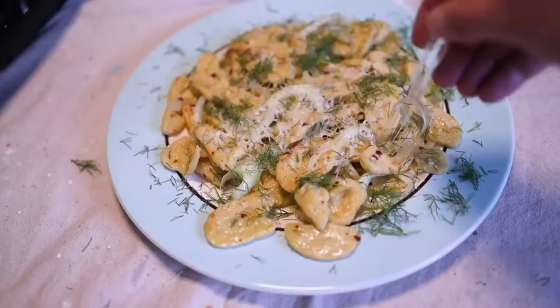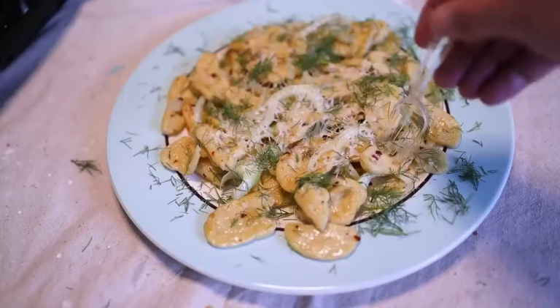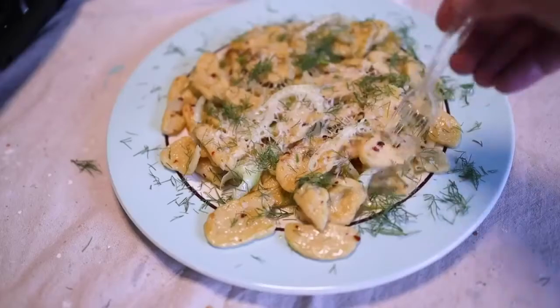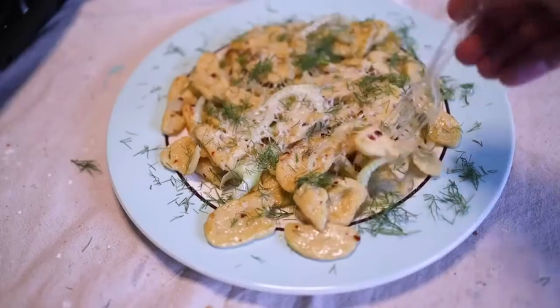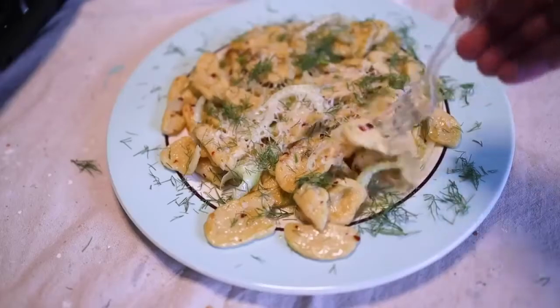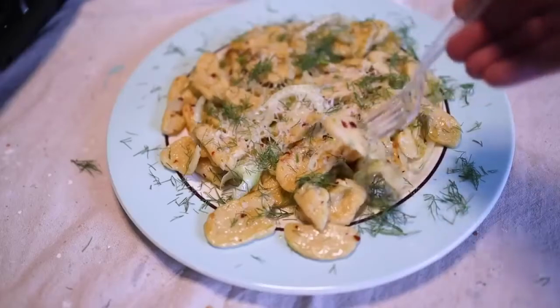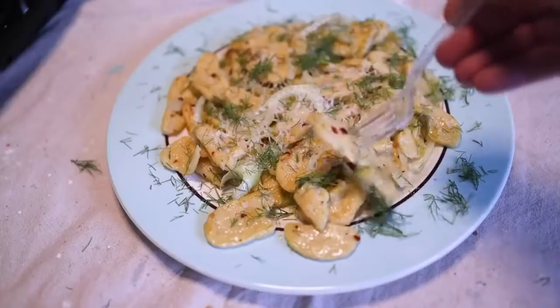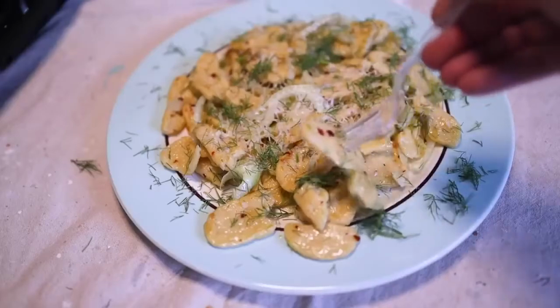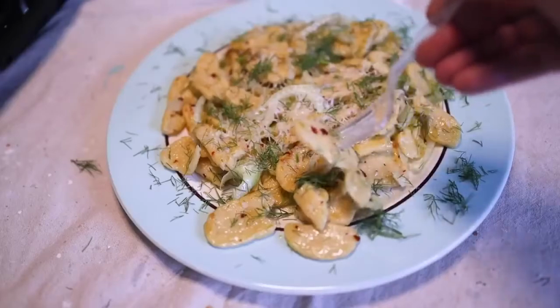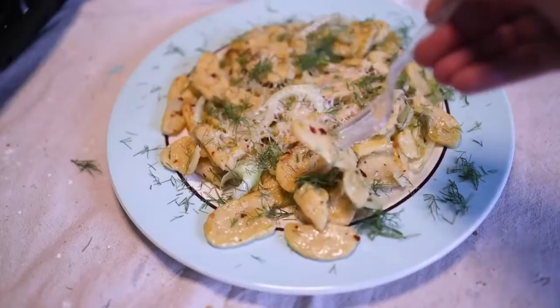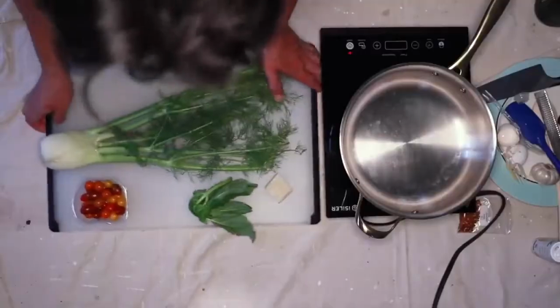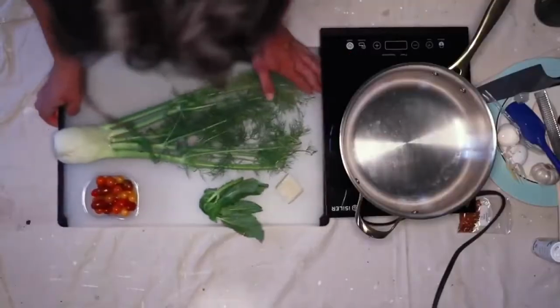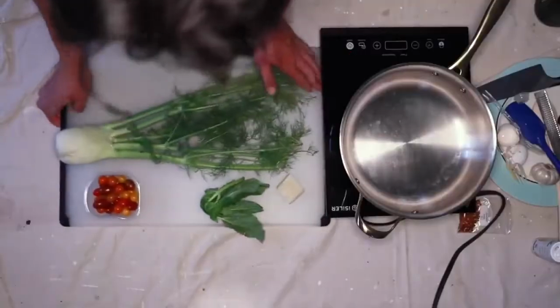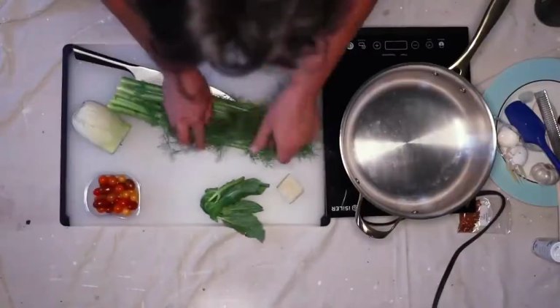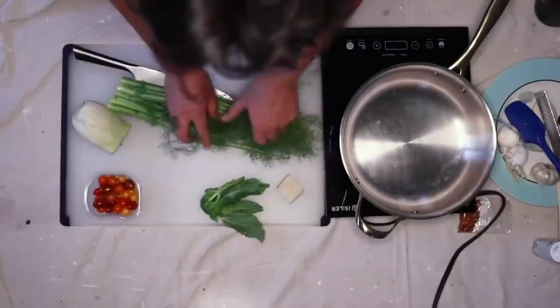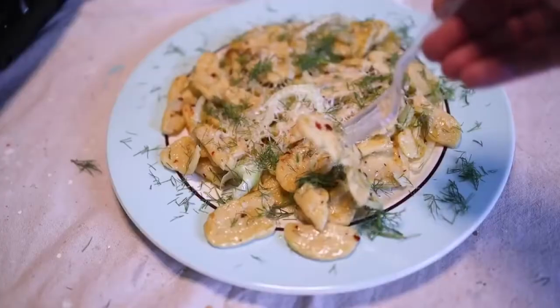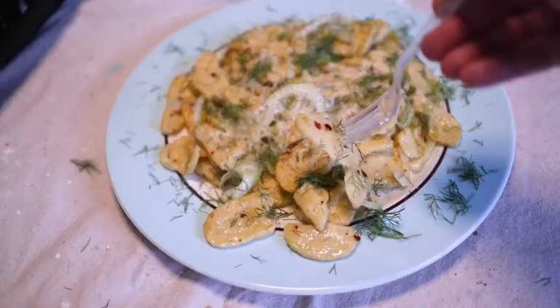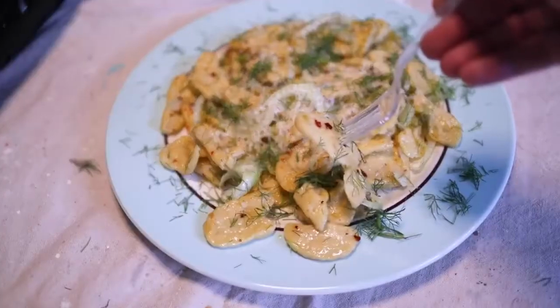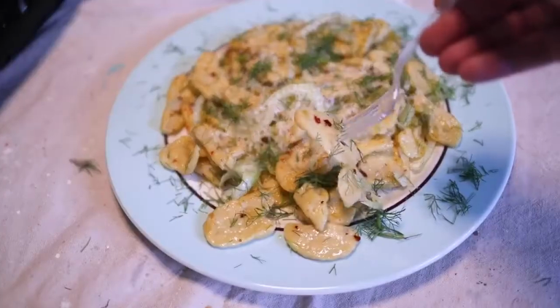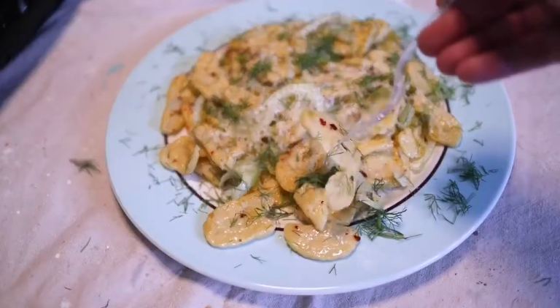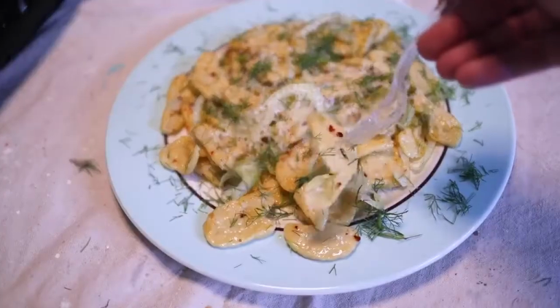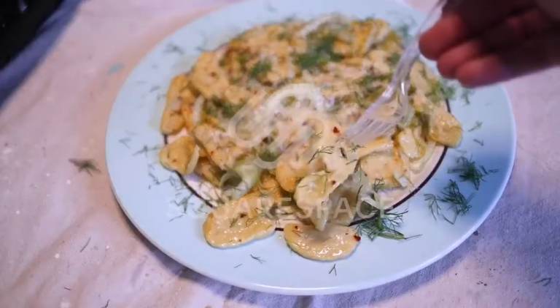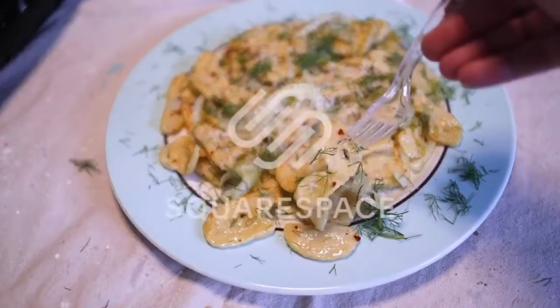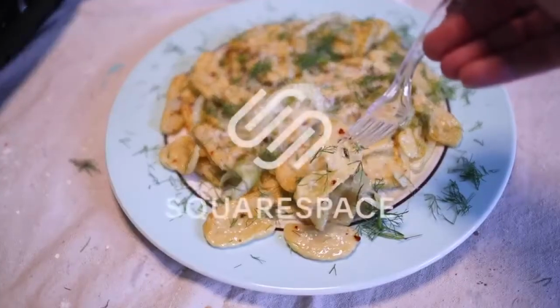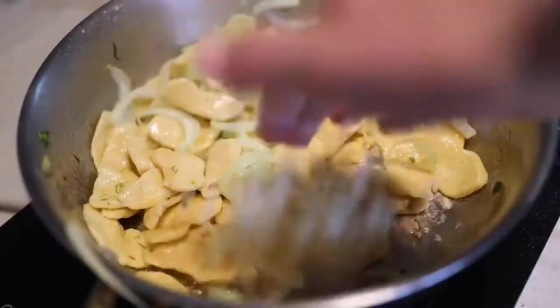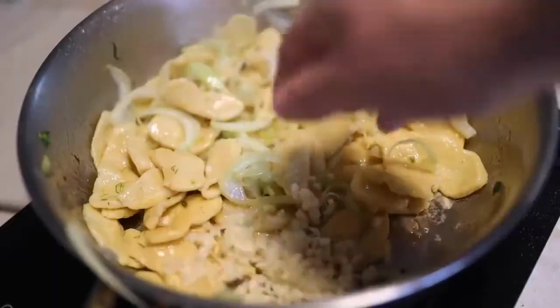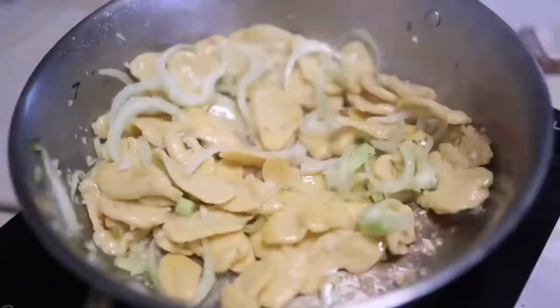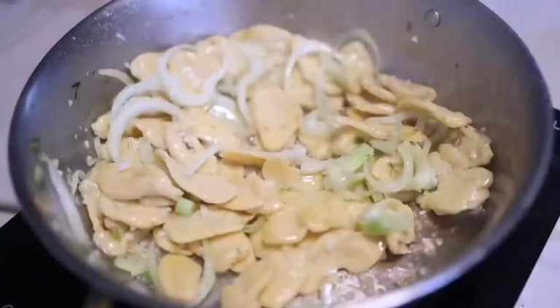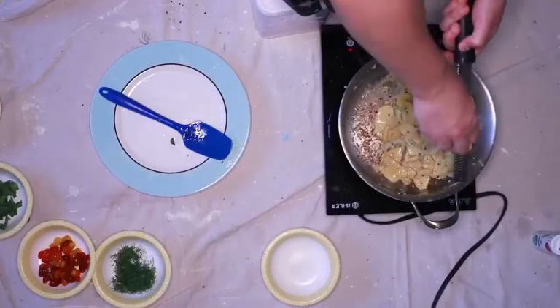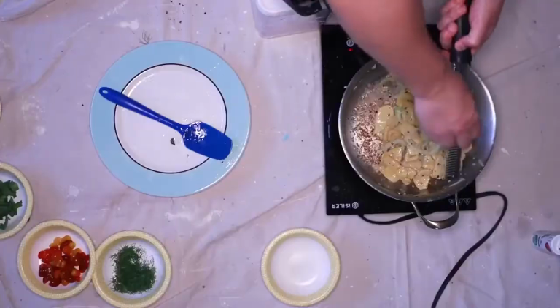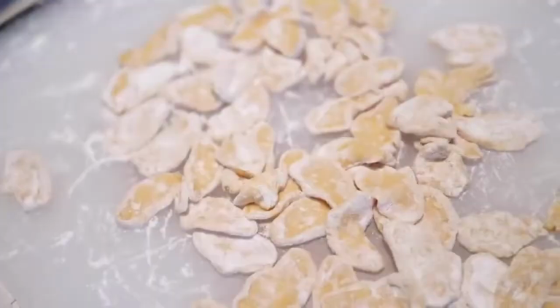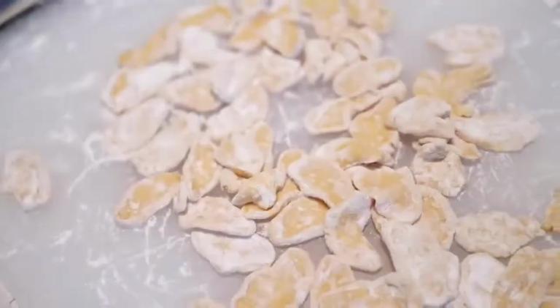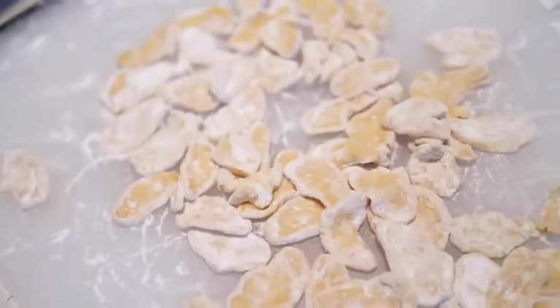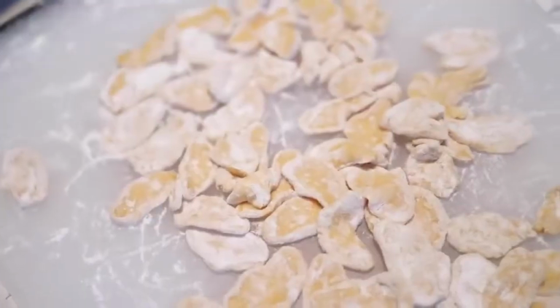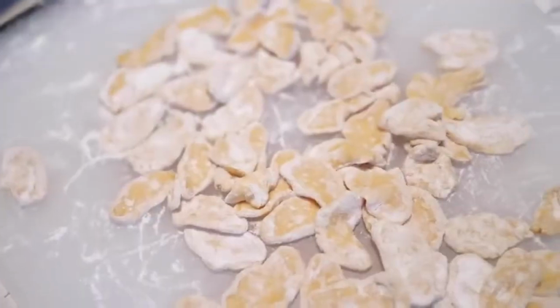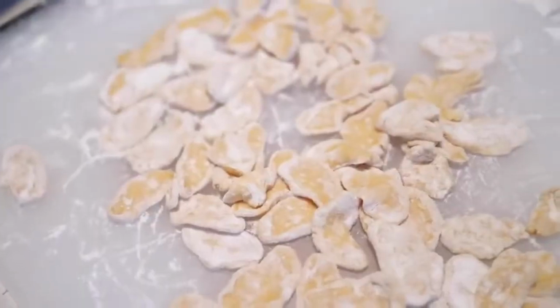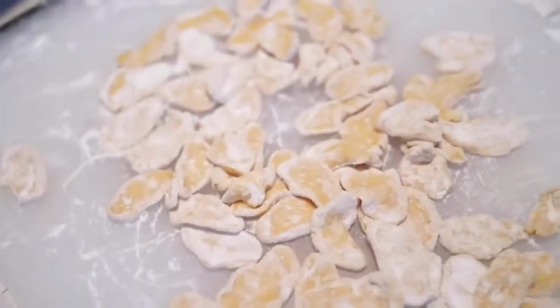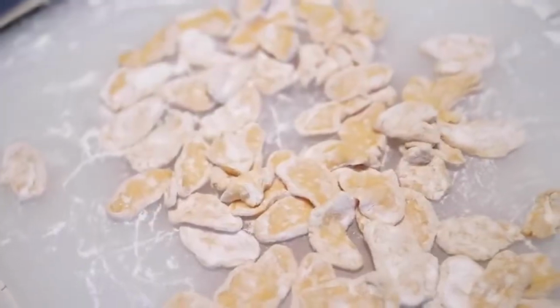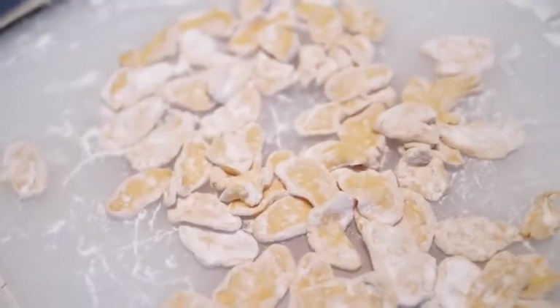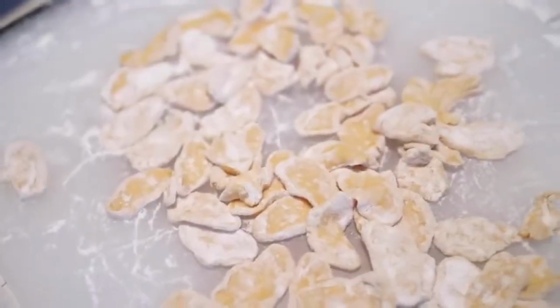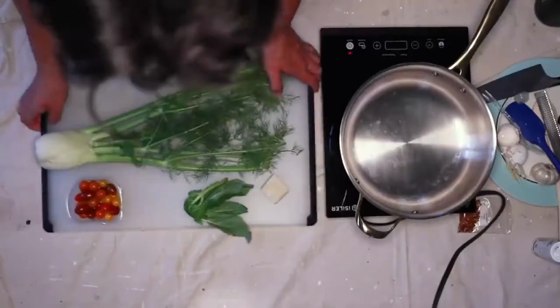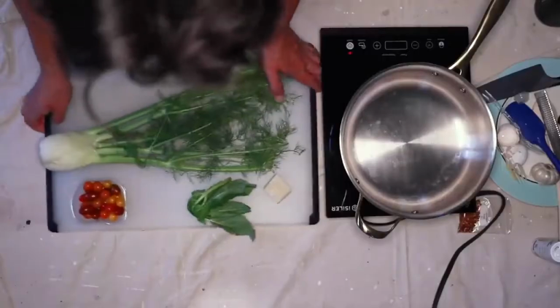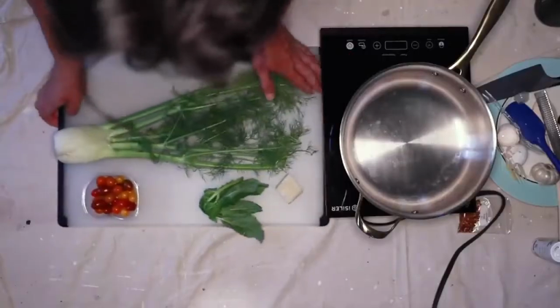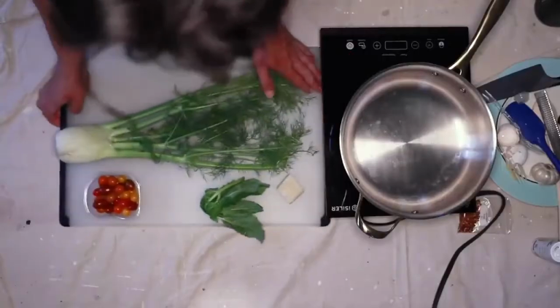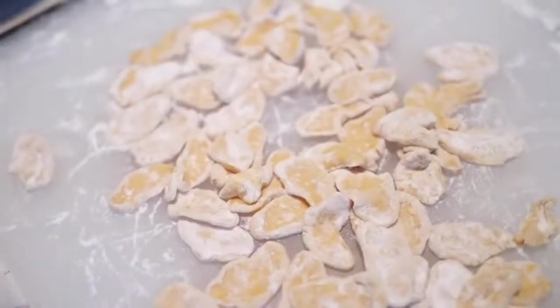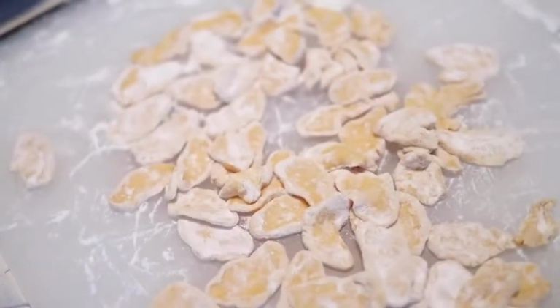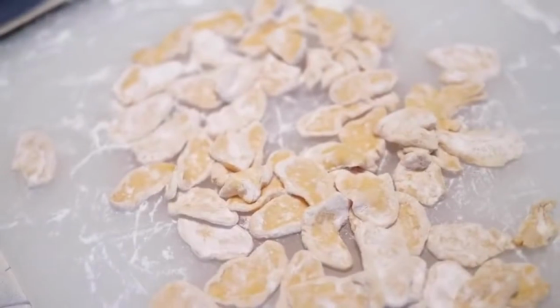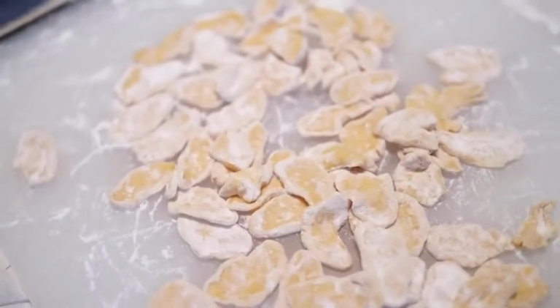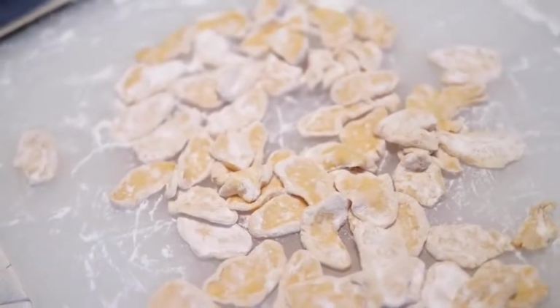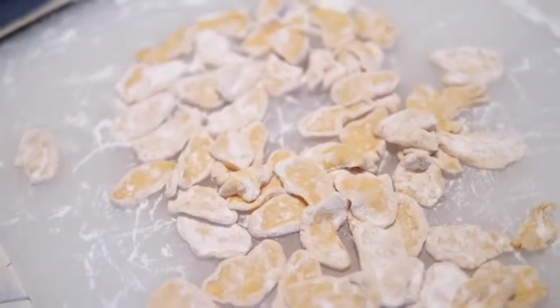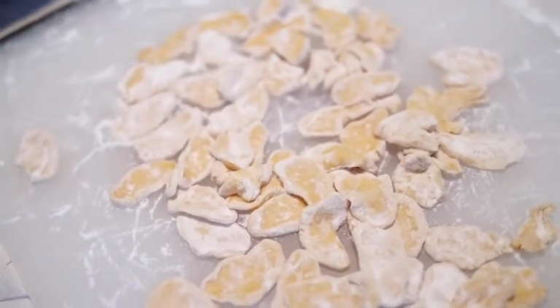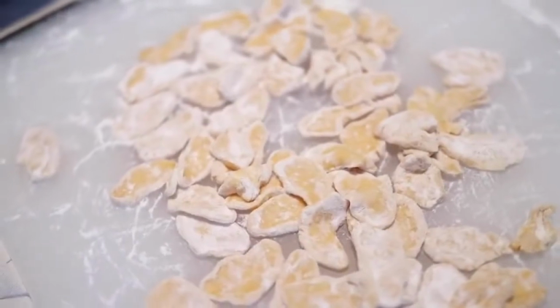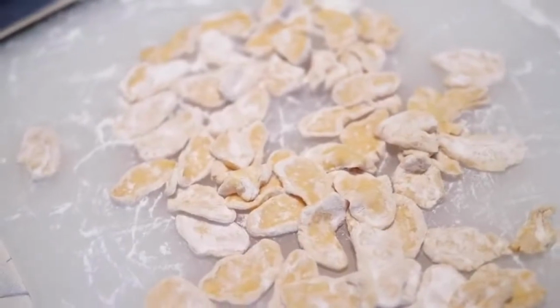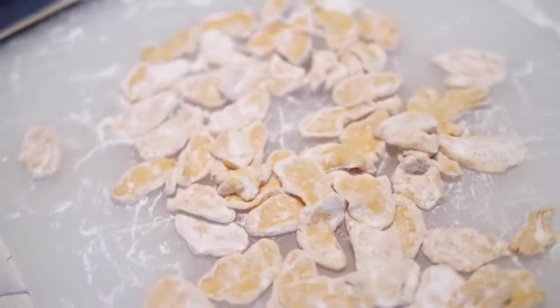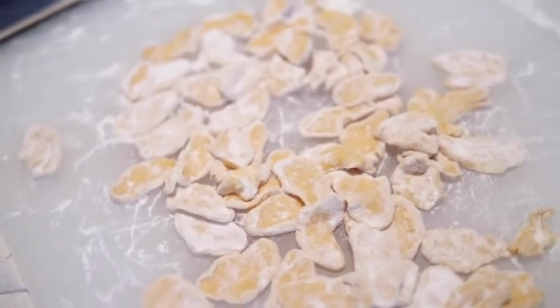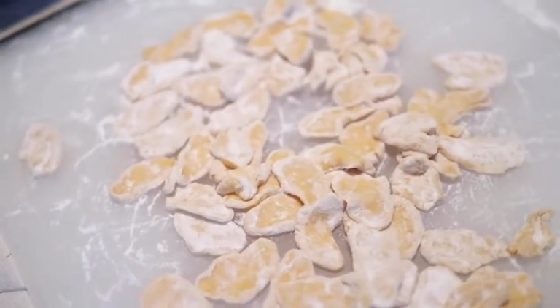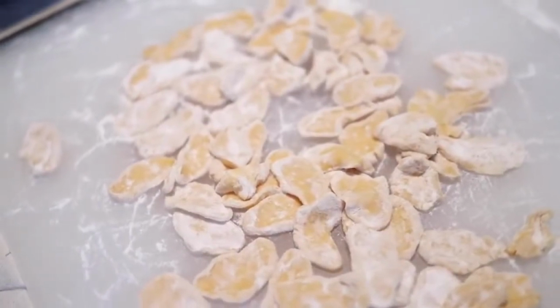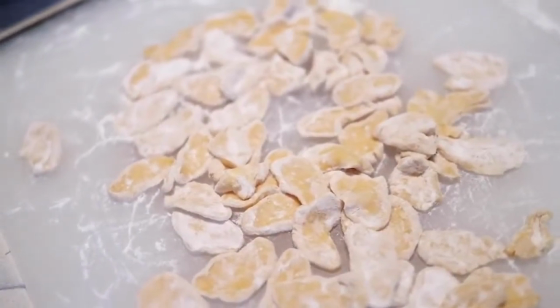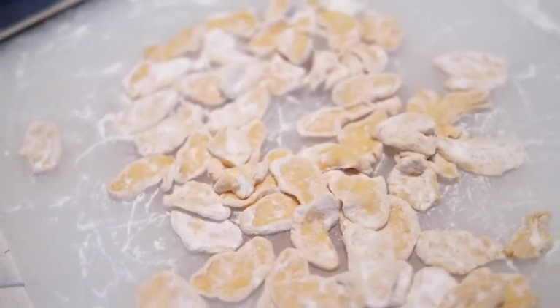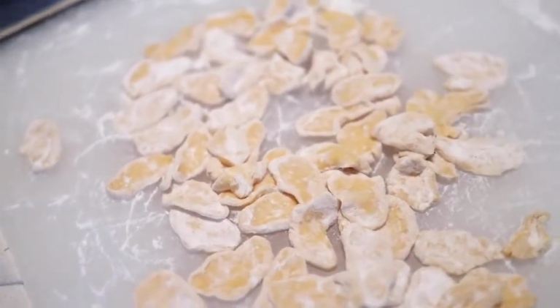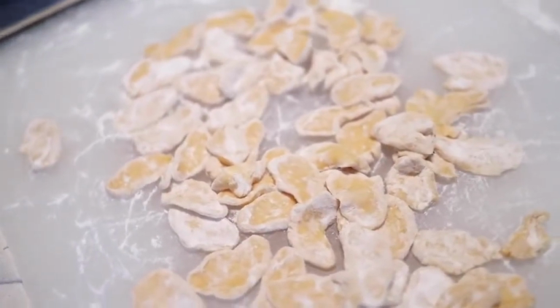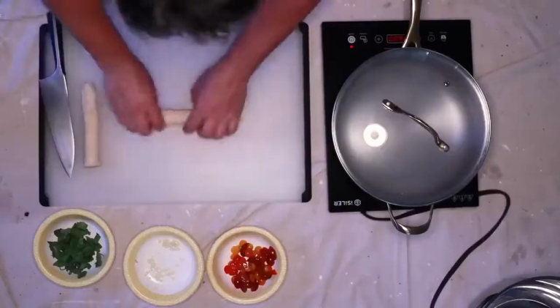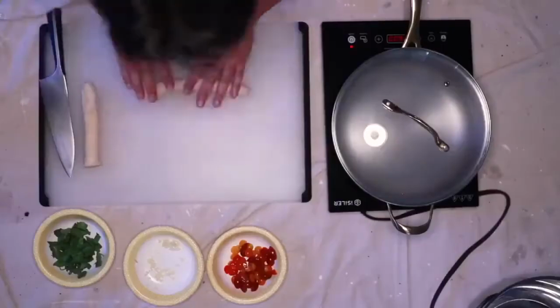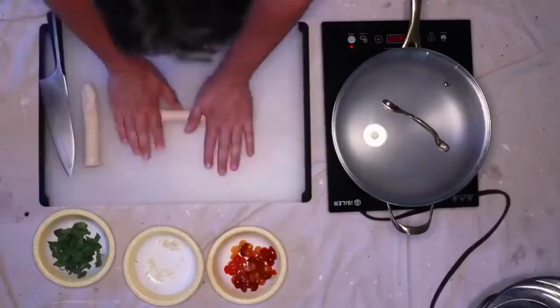This easy fresh vegan pasta recipe is sponsored by my big pecker. Here's a delicious fresh vegan pasta you can make from scratch that requires no eggs.